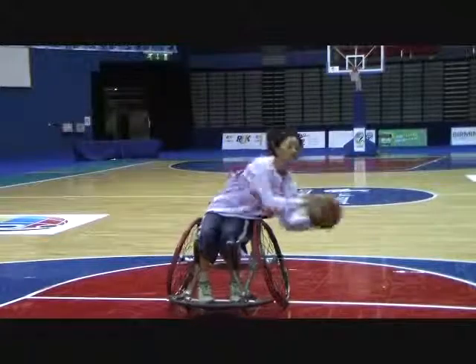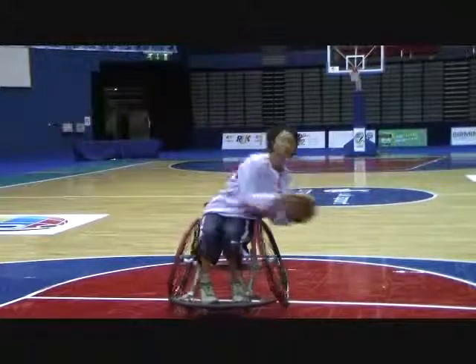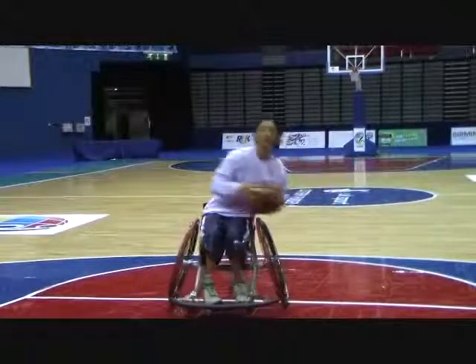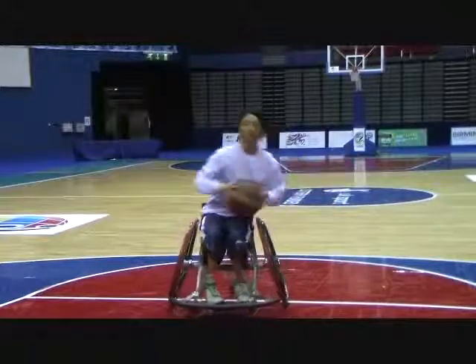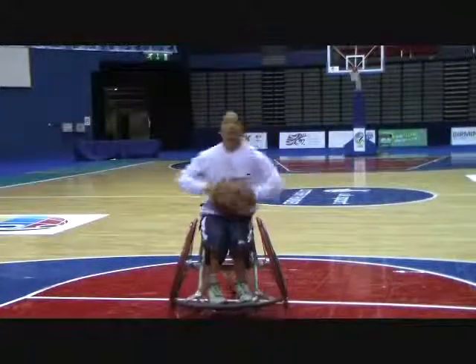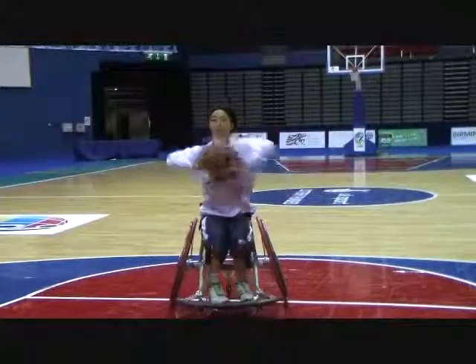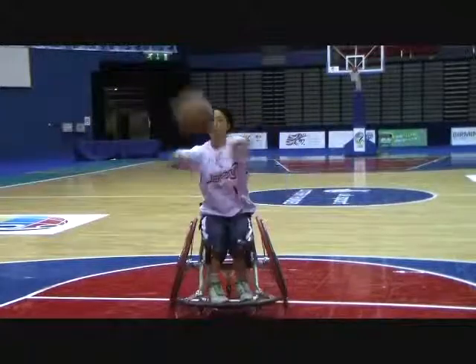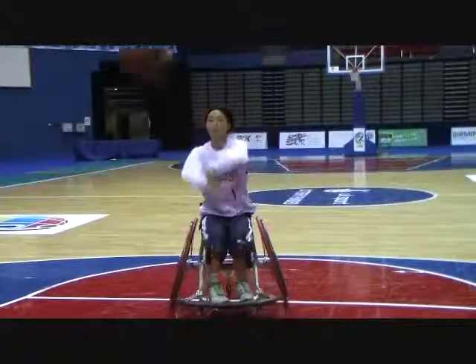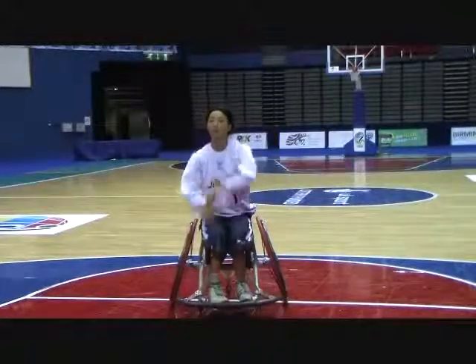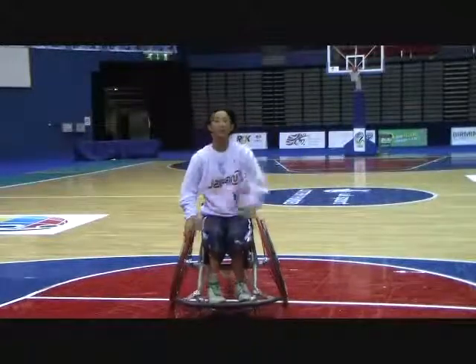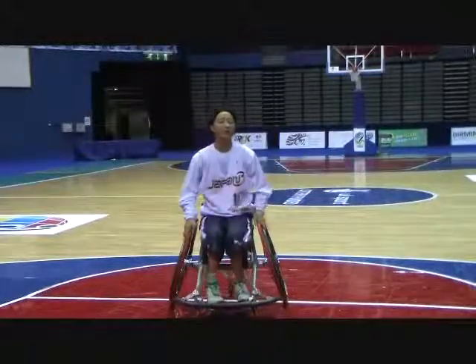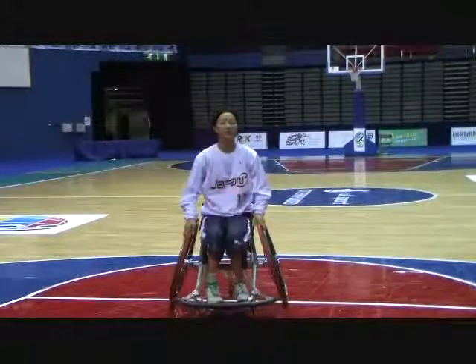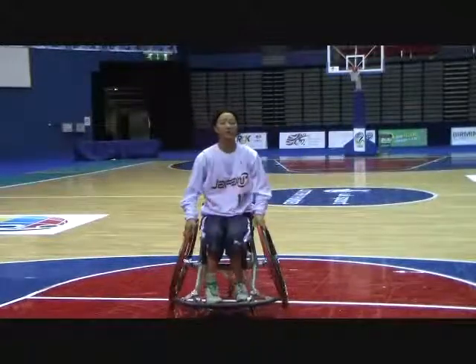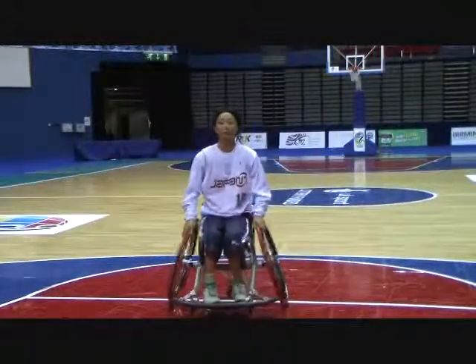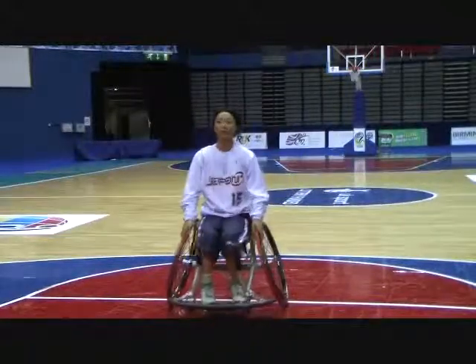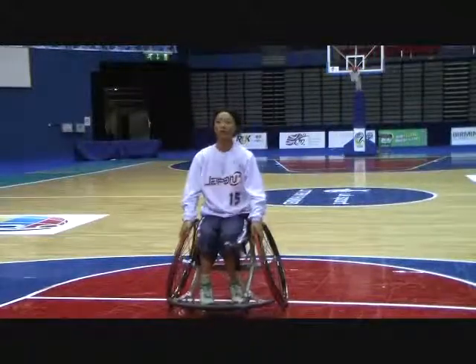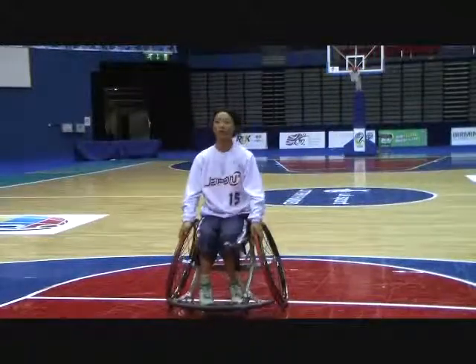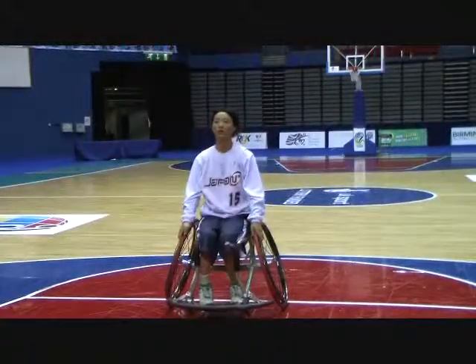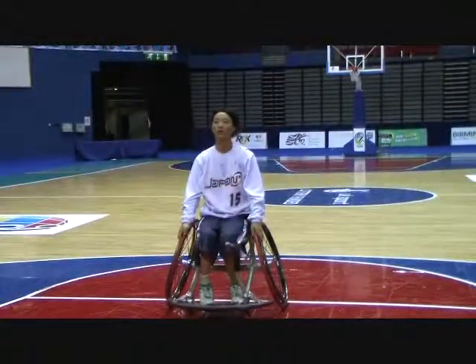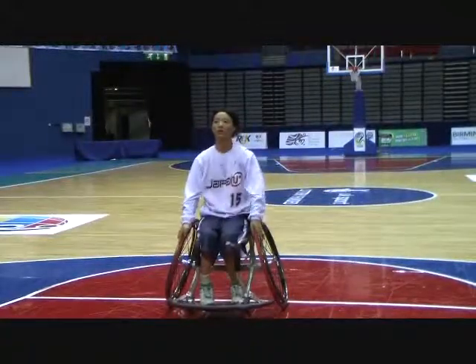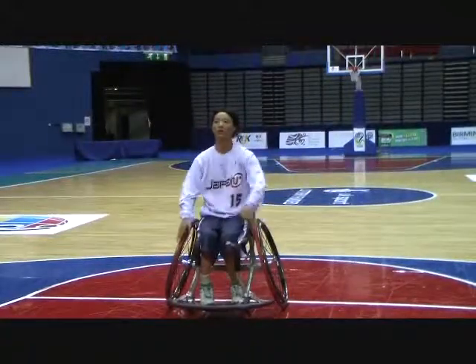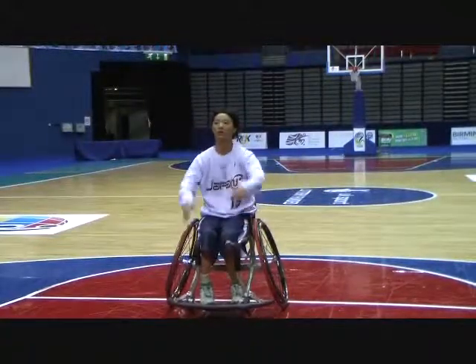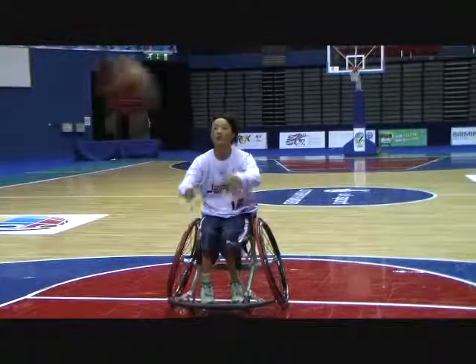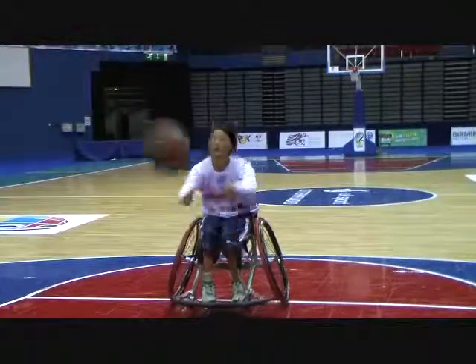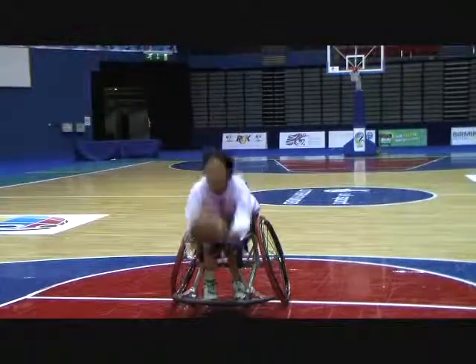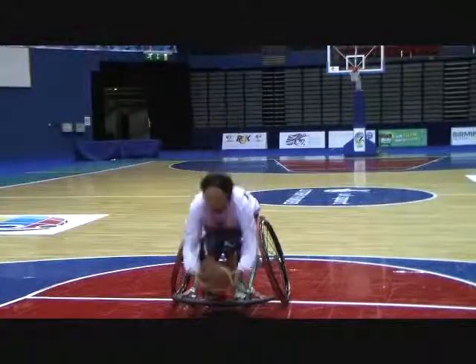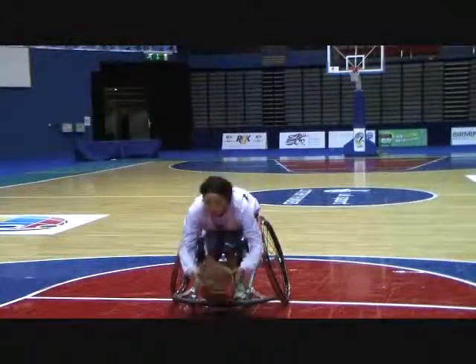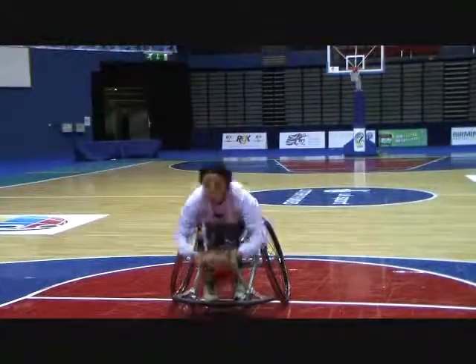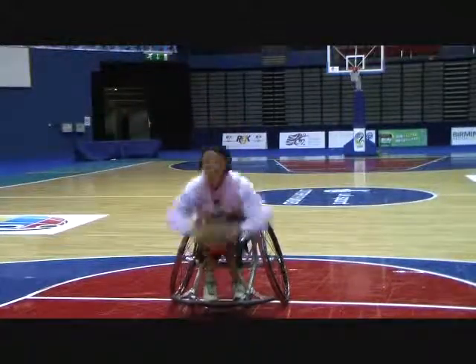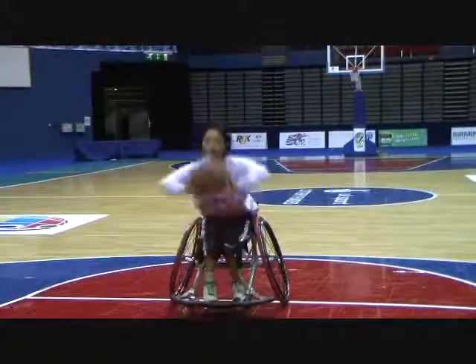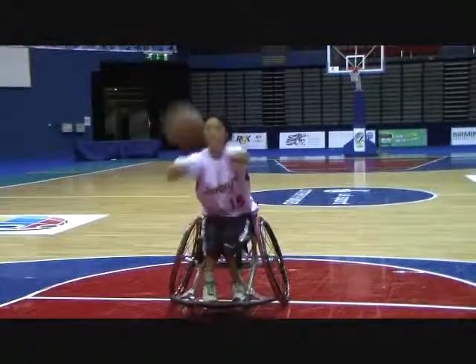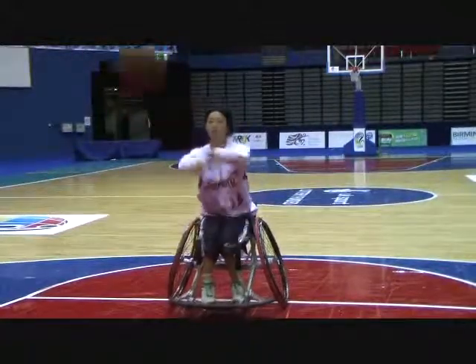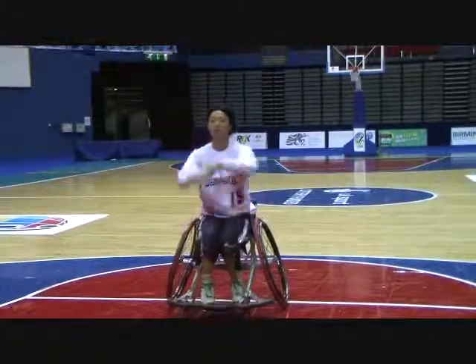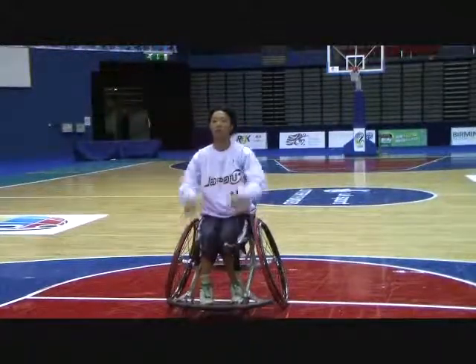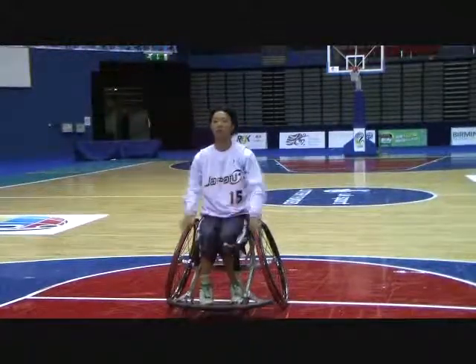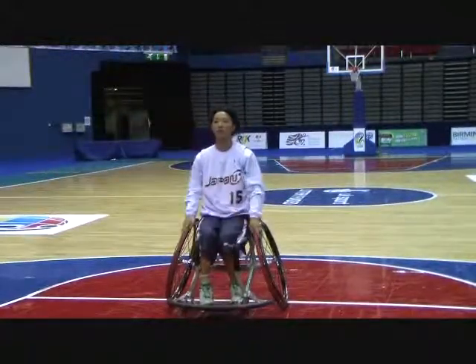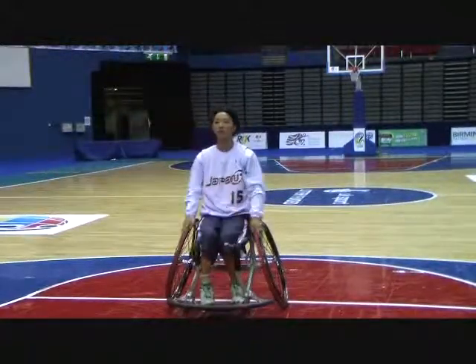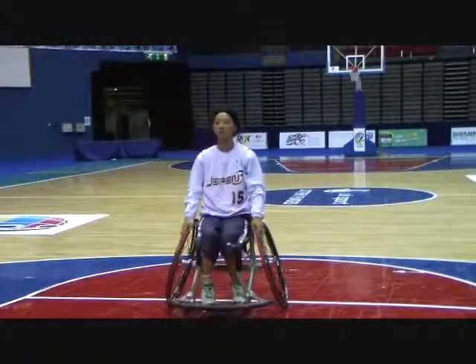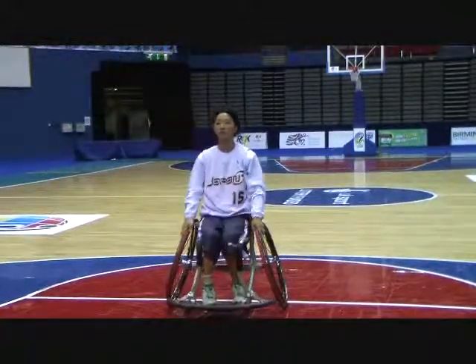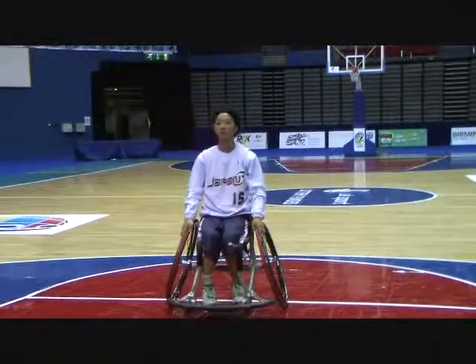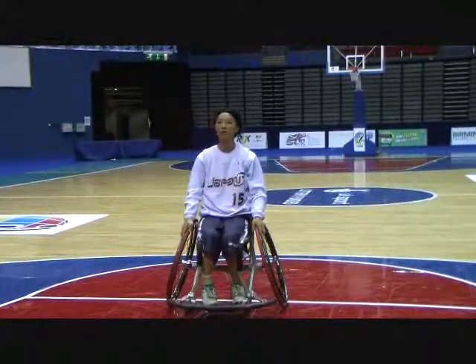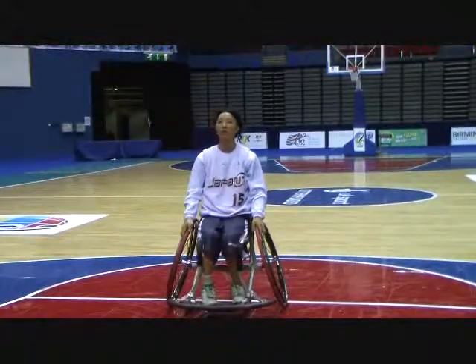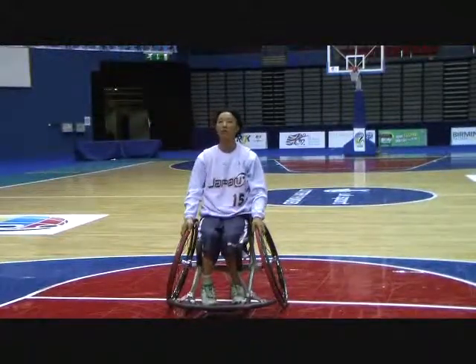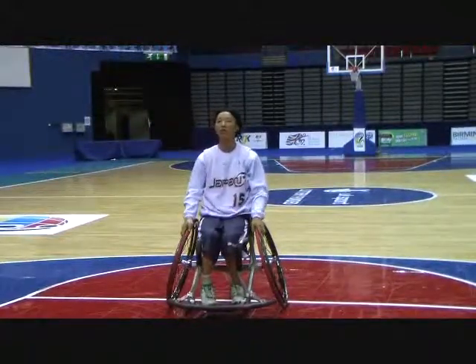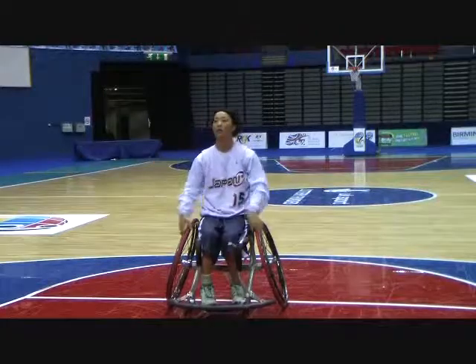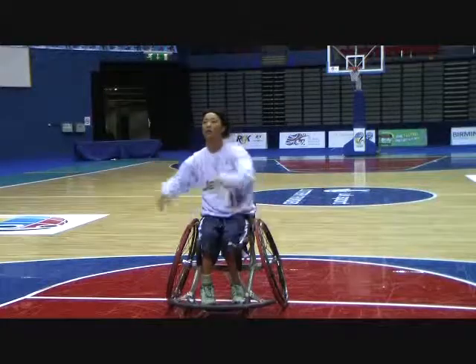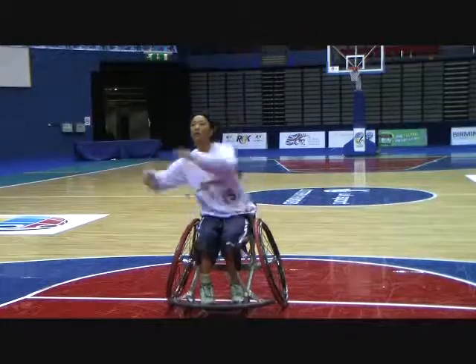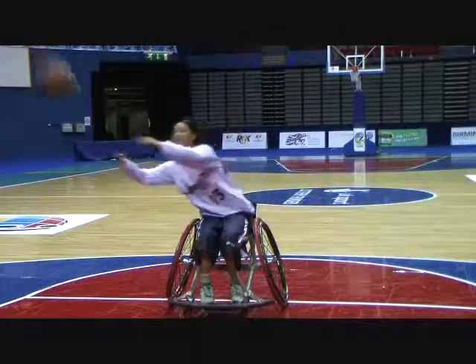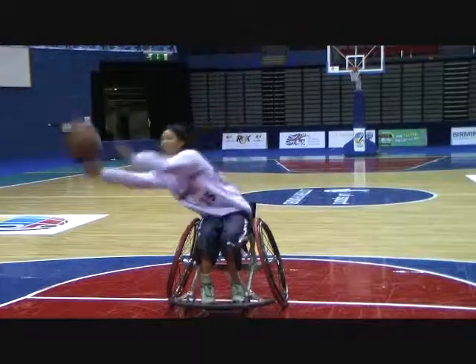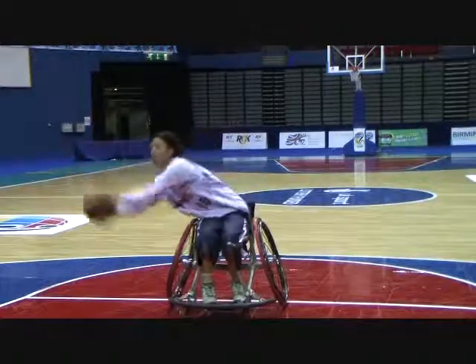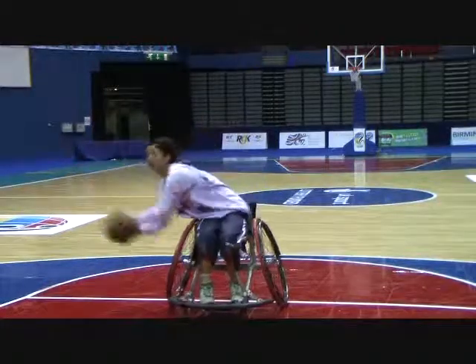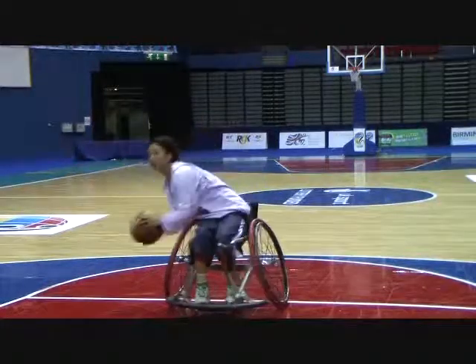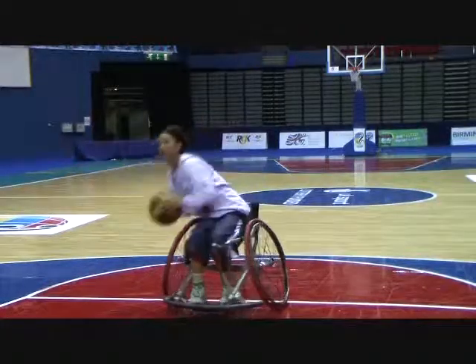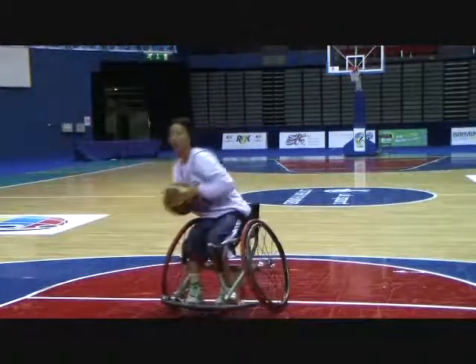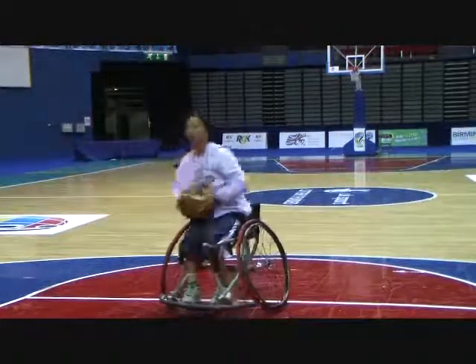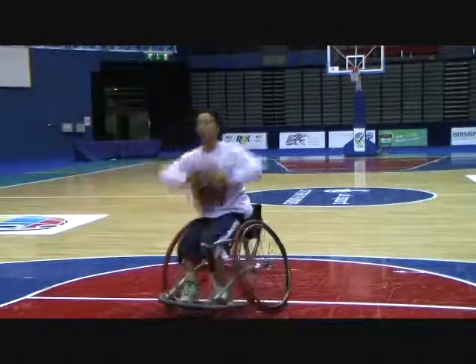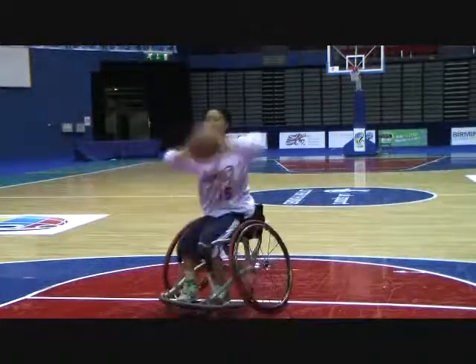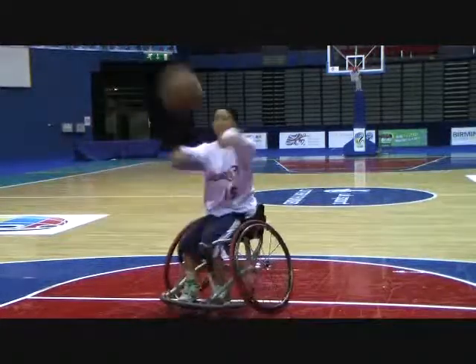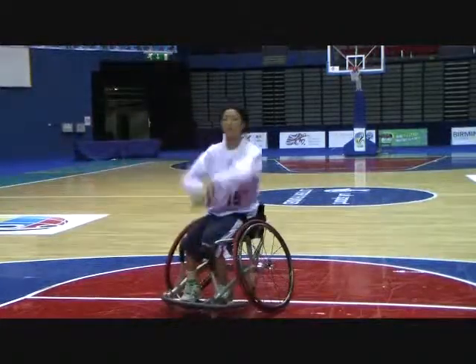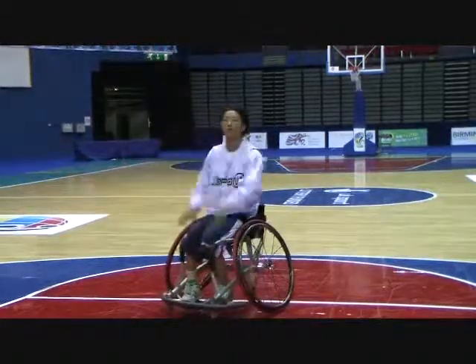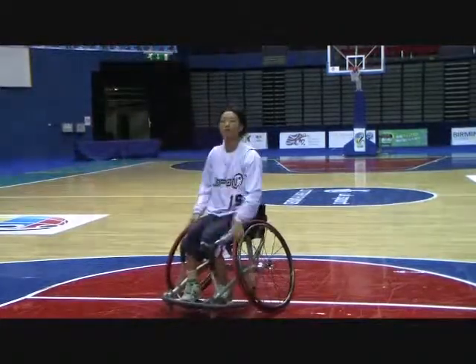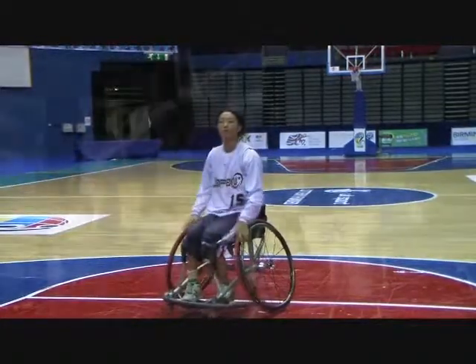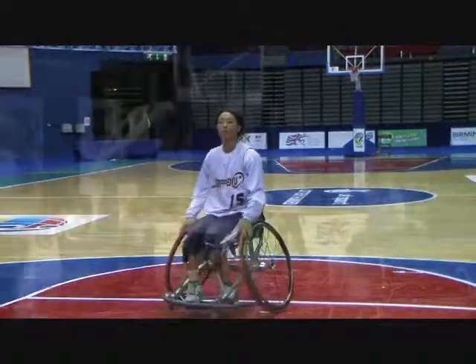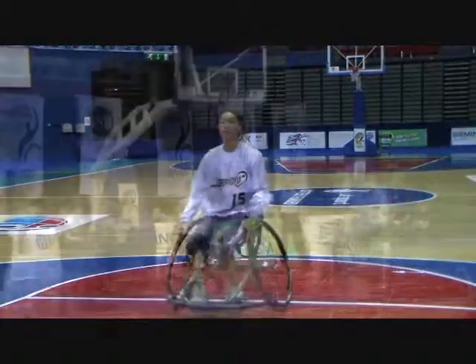Marie Yamamoto of Japan is a class 4.5 player. She is very stable when catching a ball thrown wide to either side of her chair.